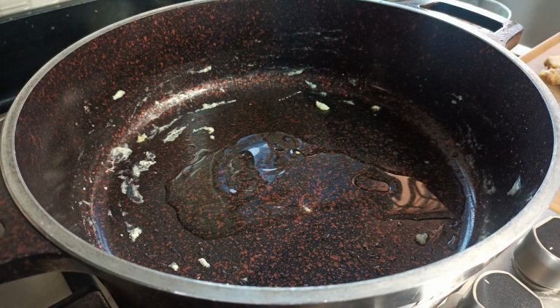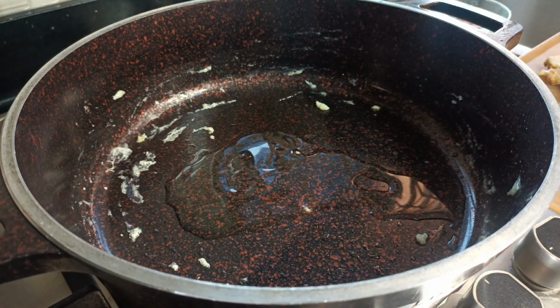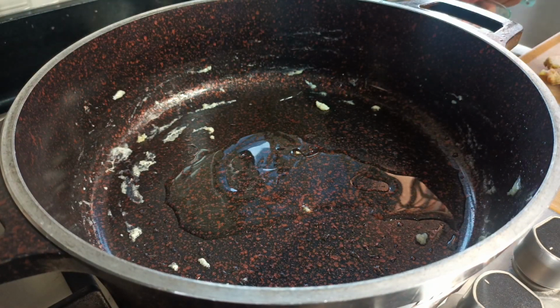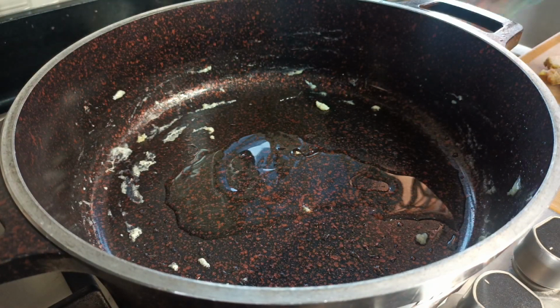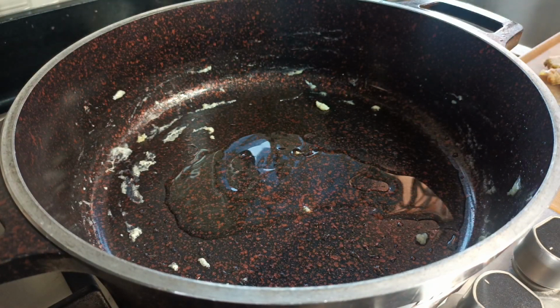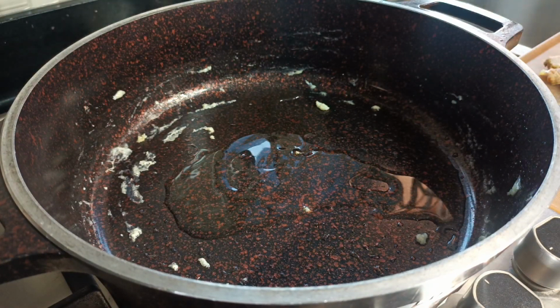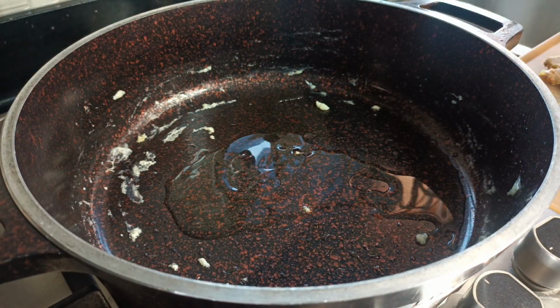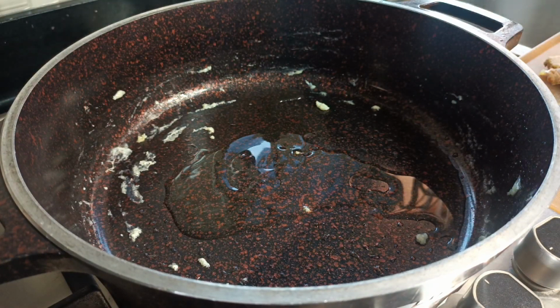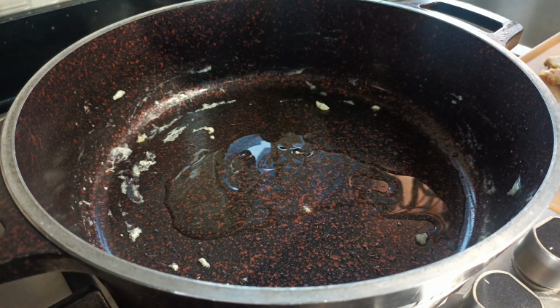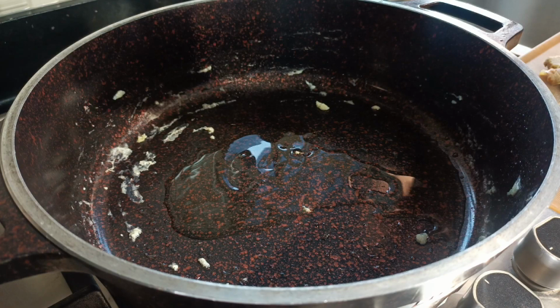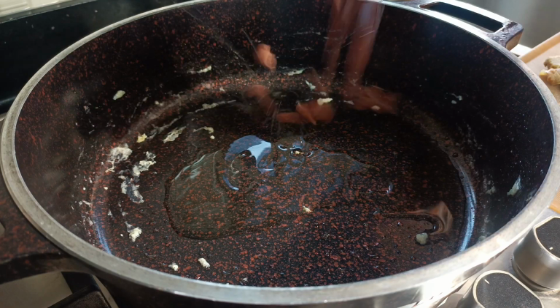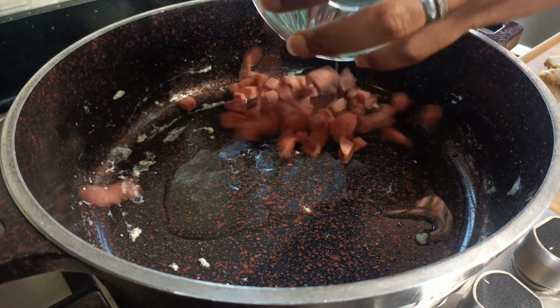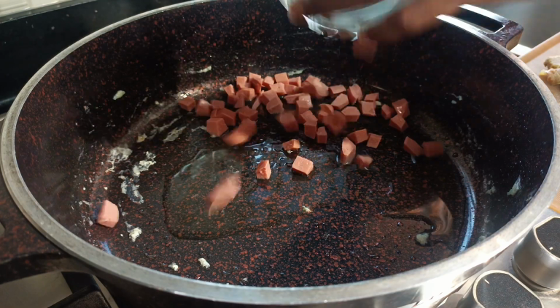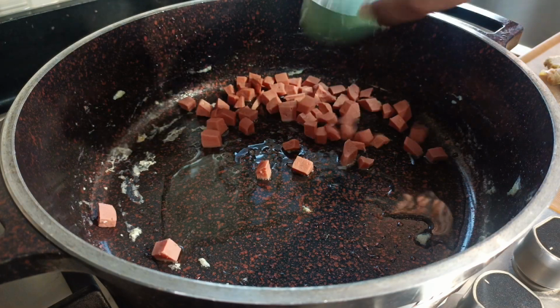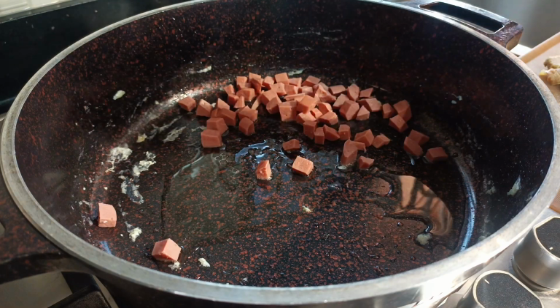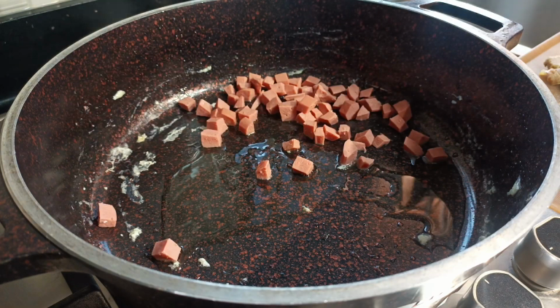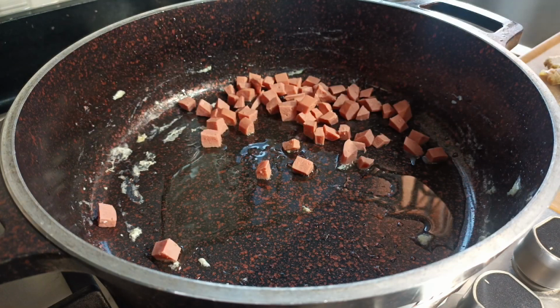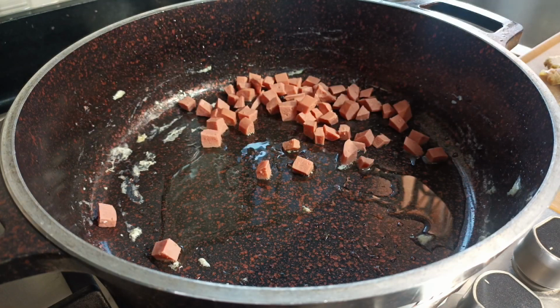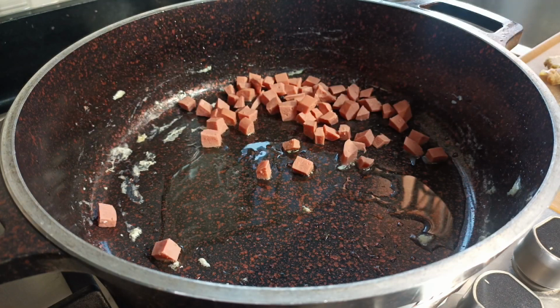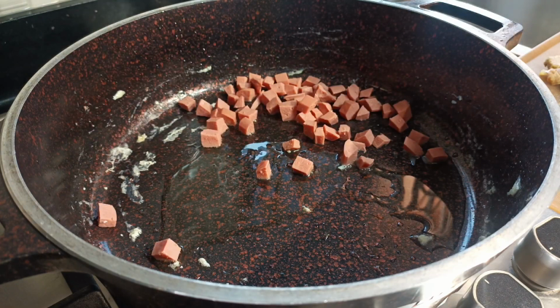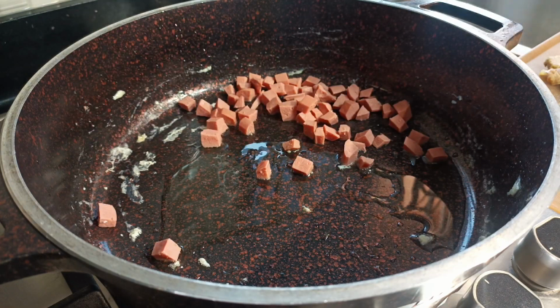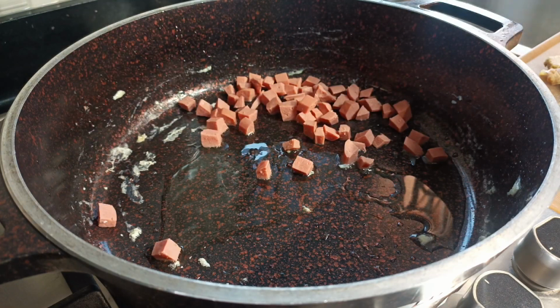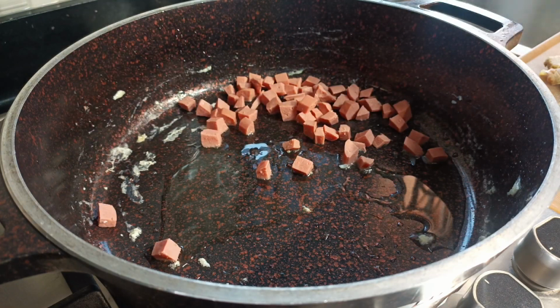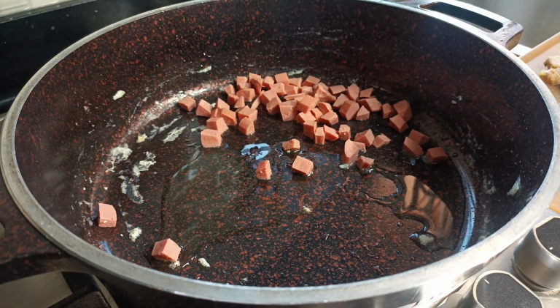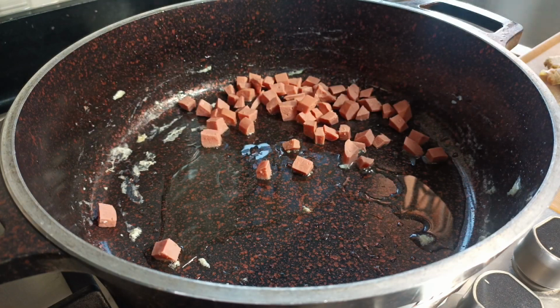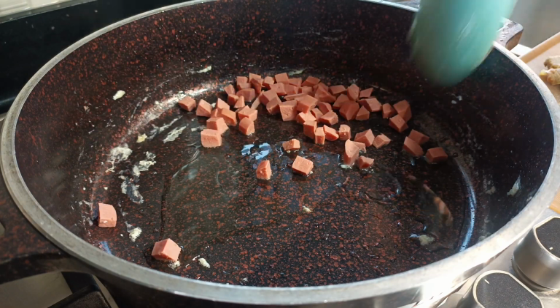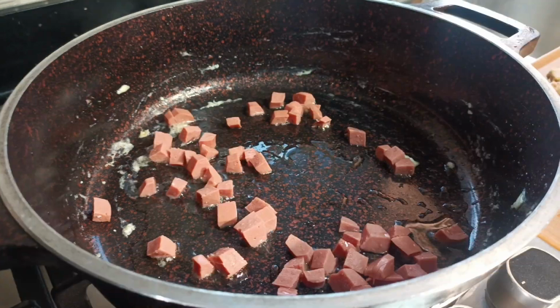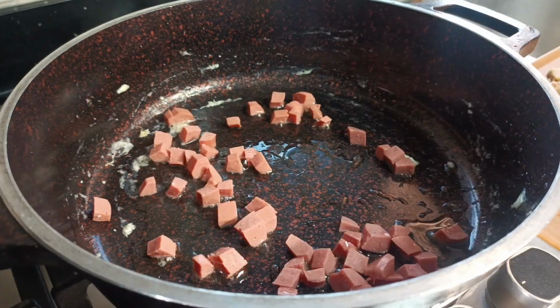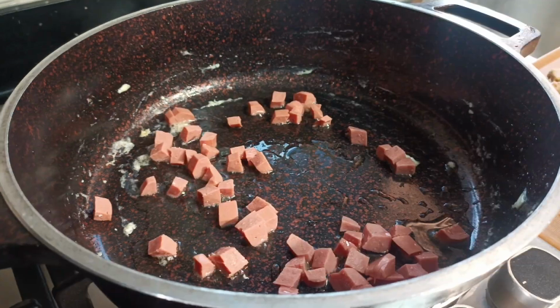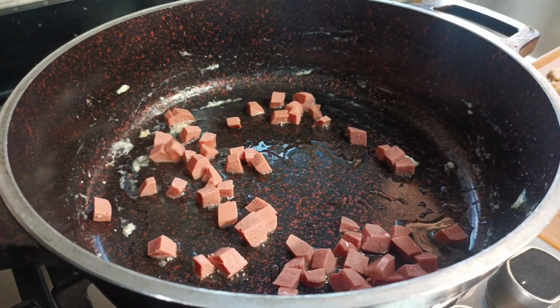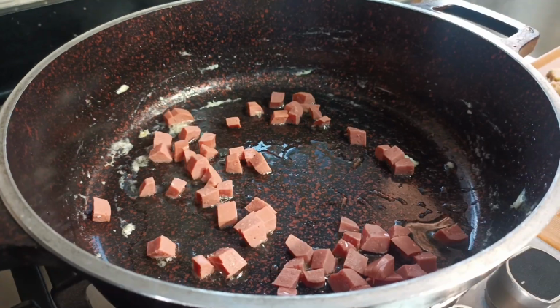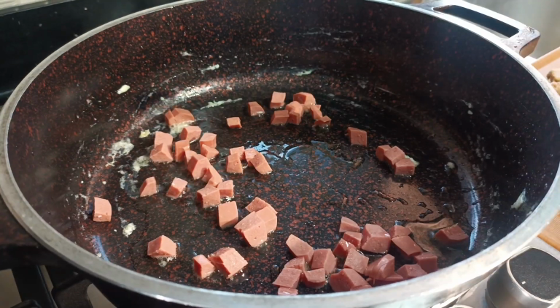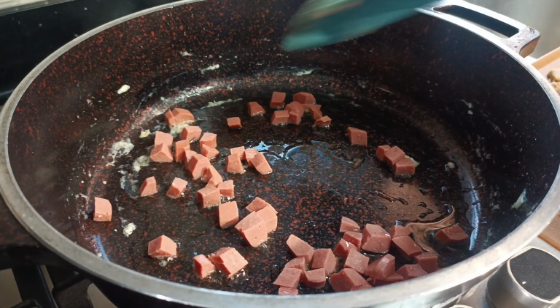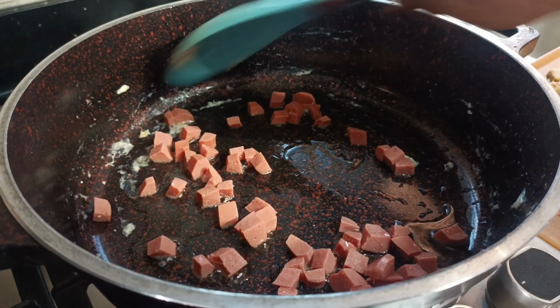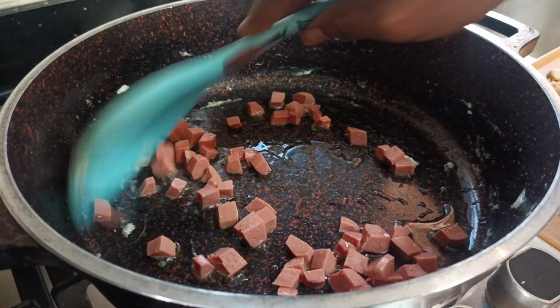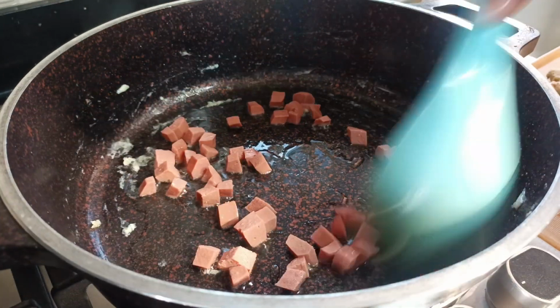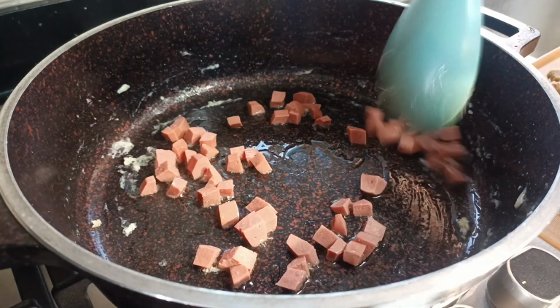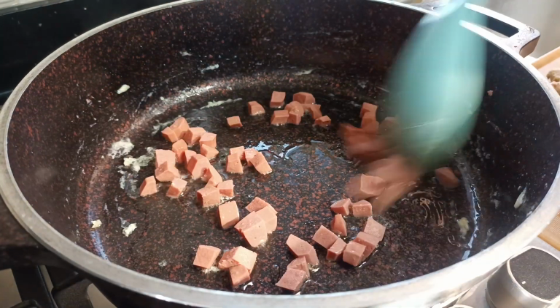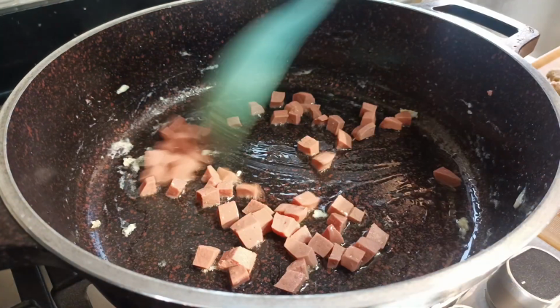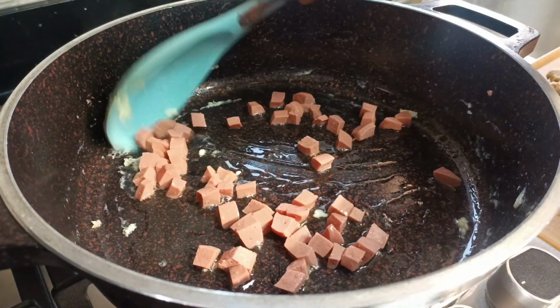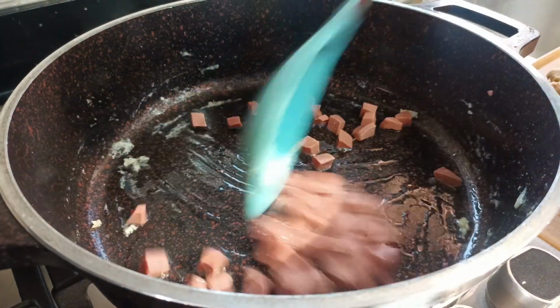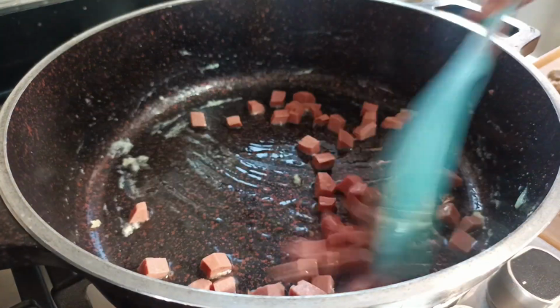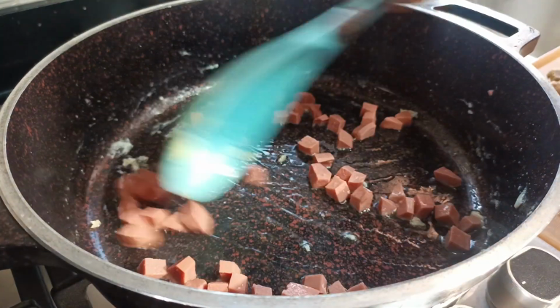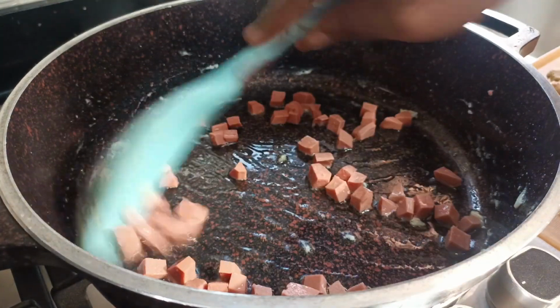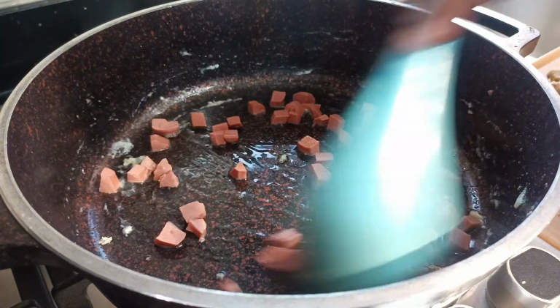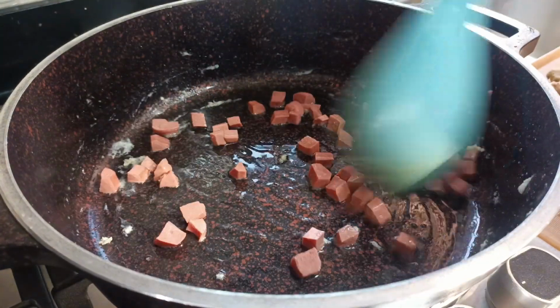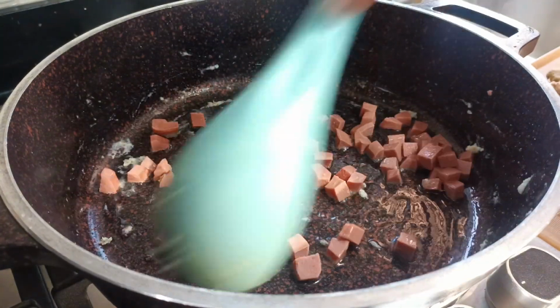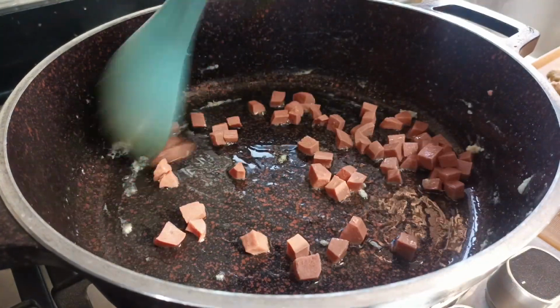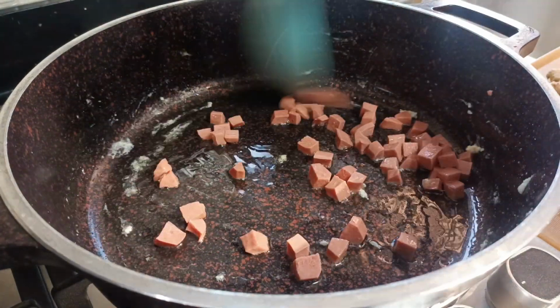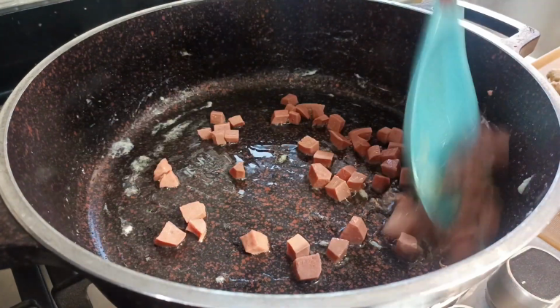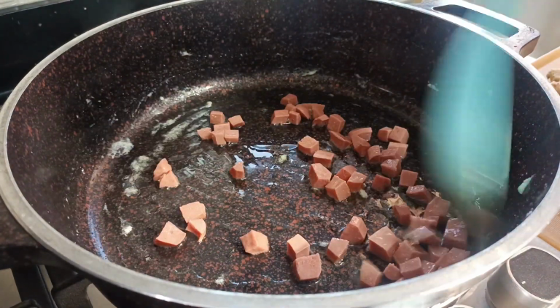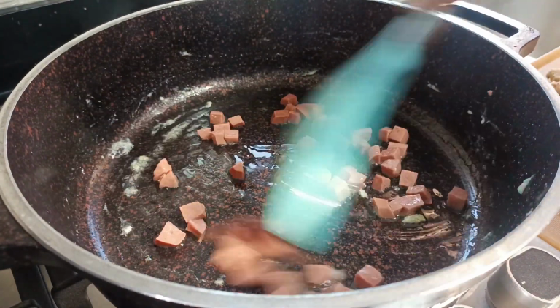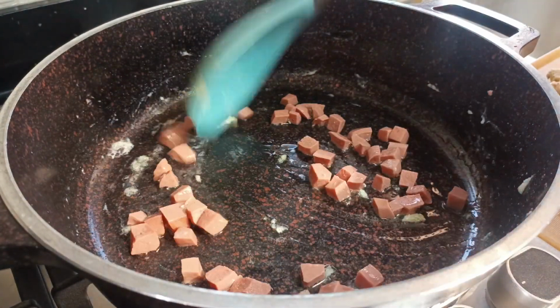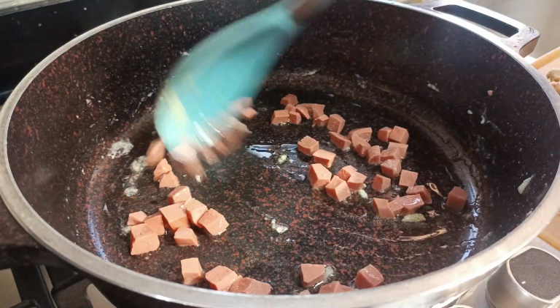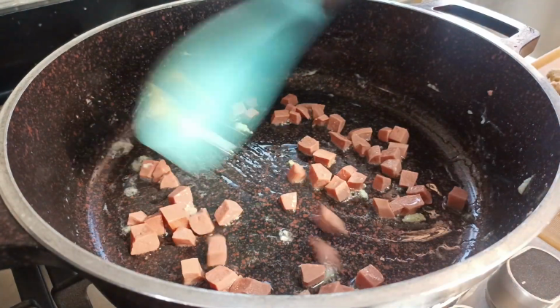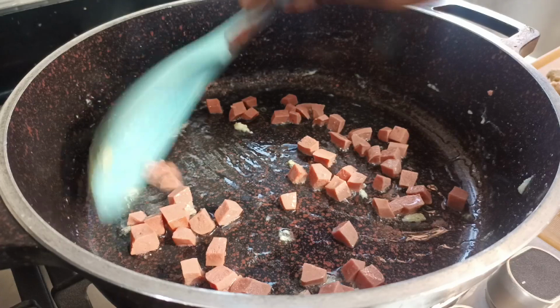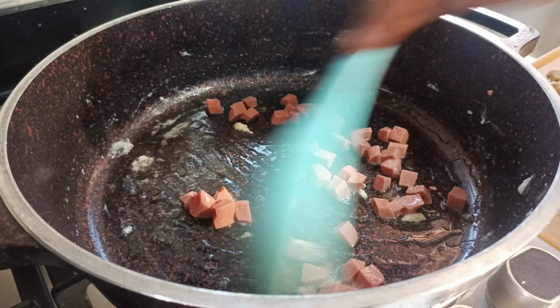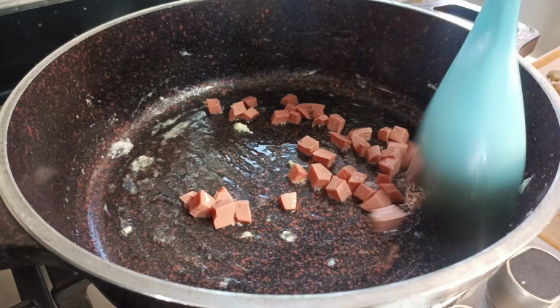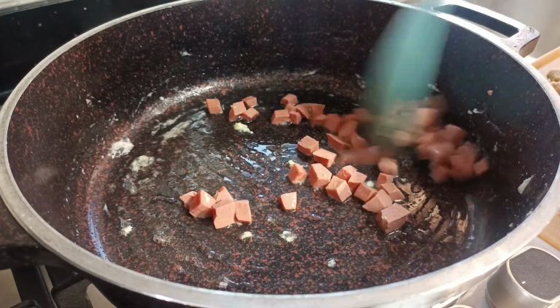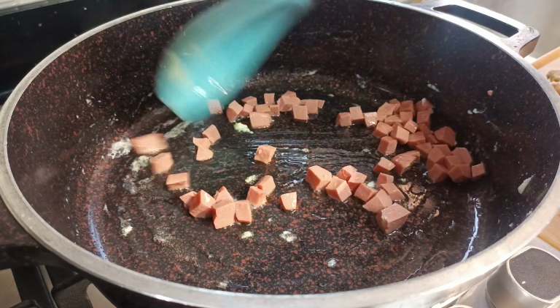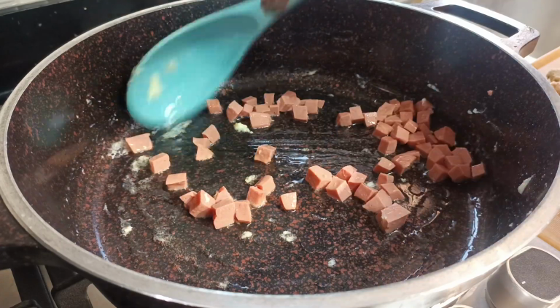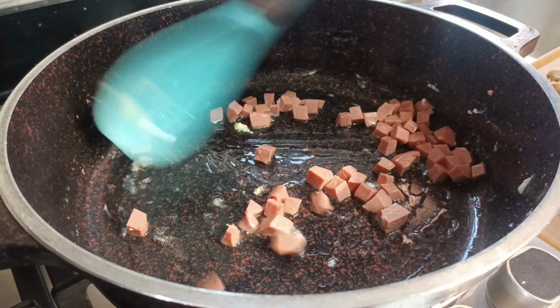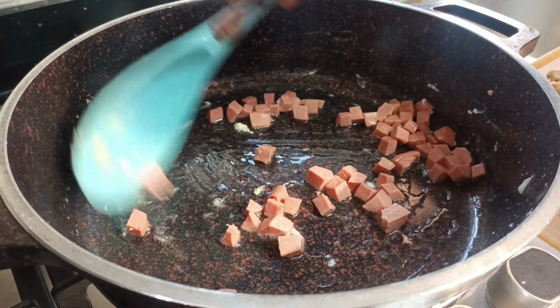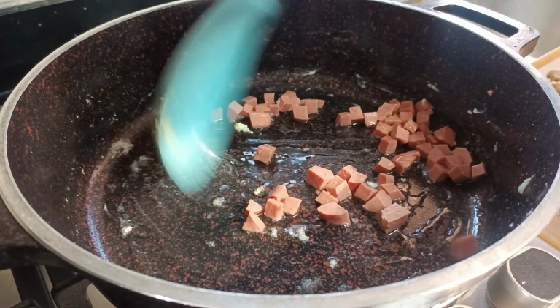I added a bit of oil again because there was none left in the pan, and then I'll fry the sausages till they are half cooked.